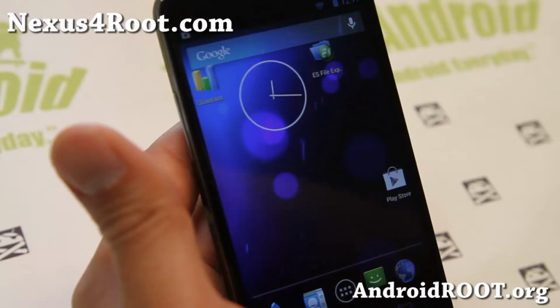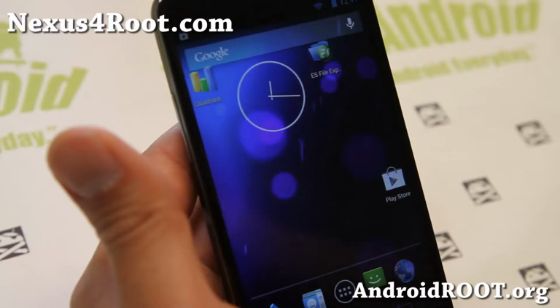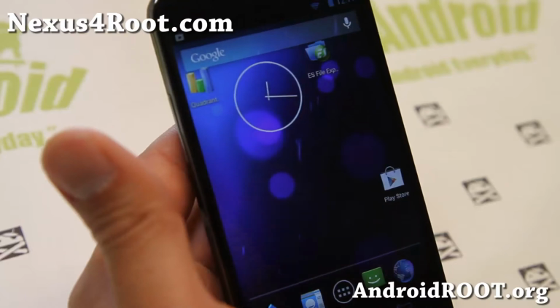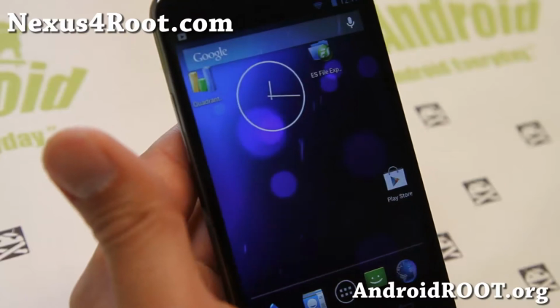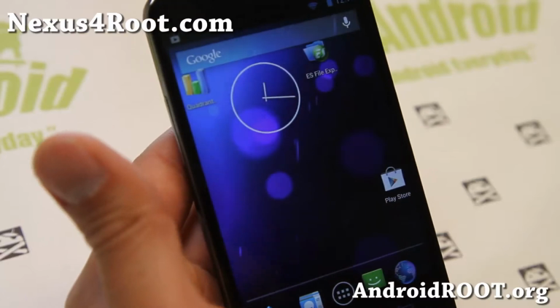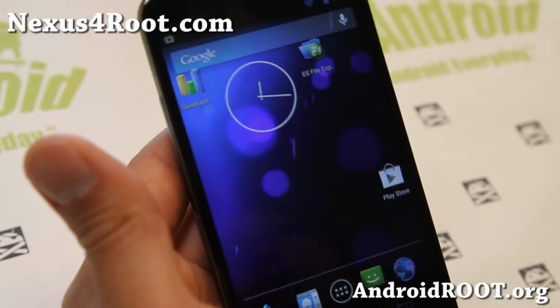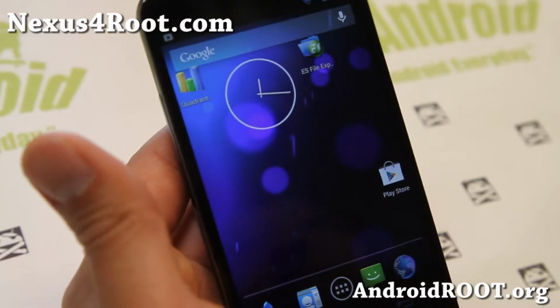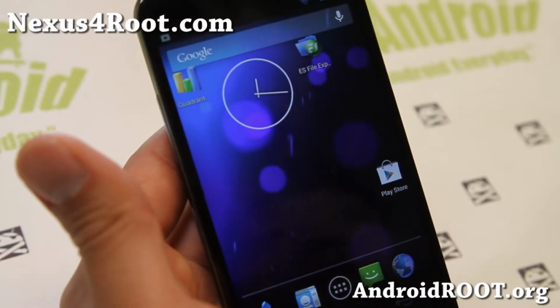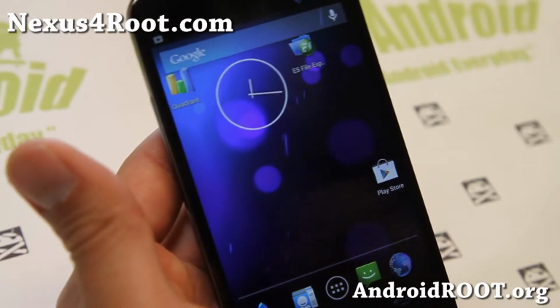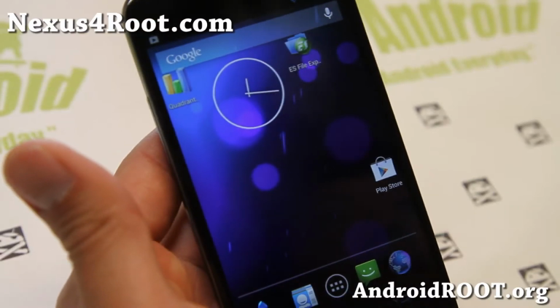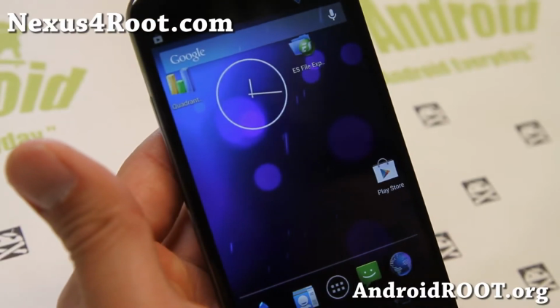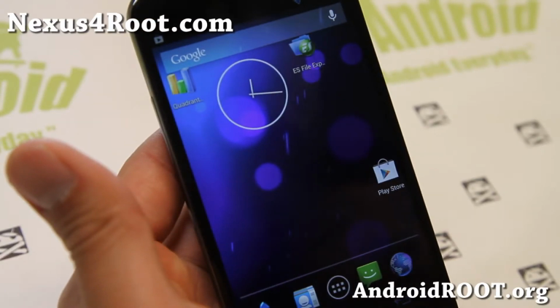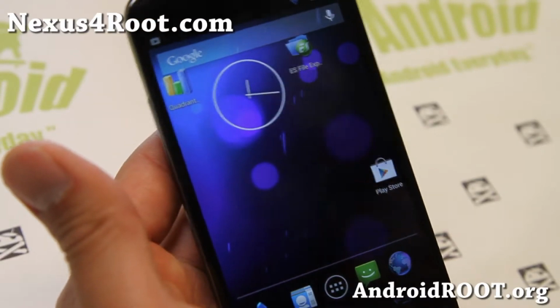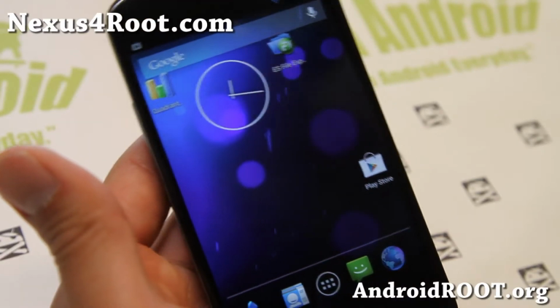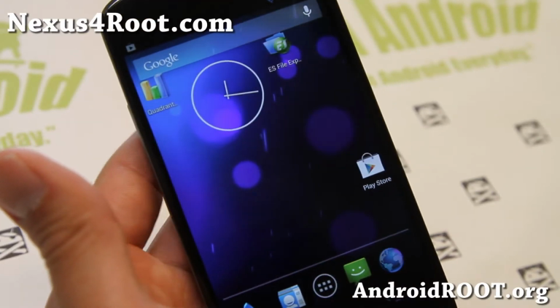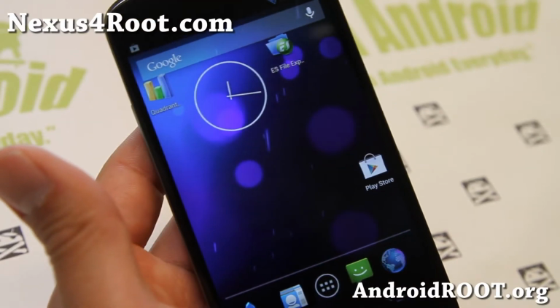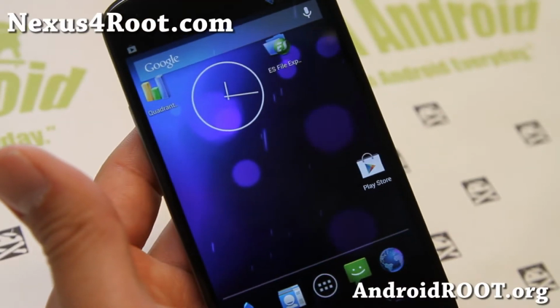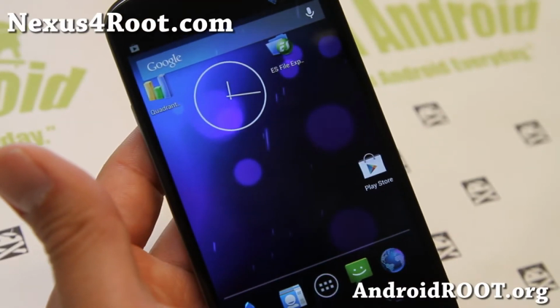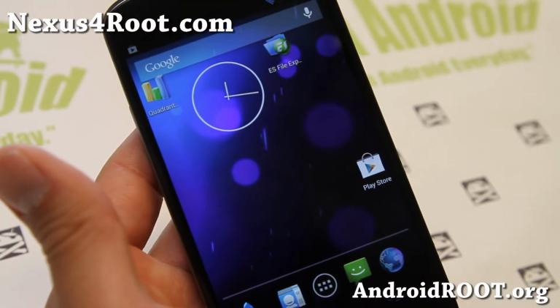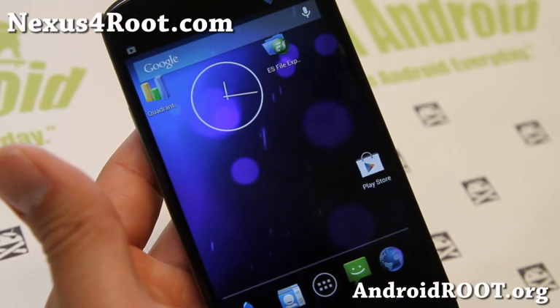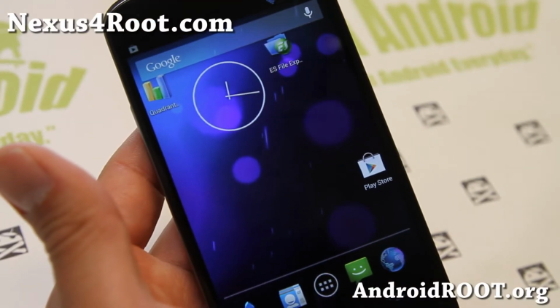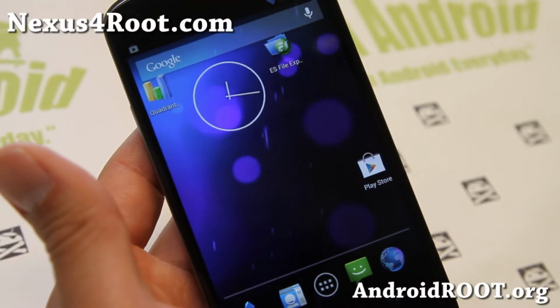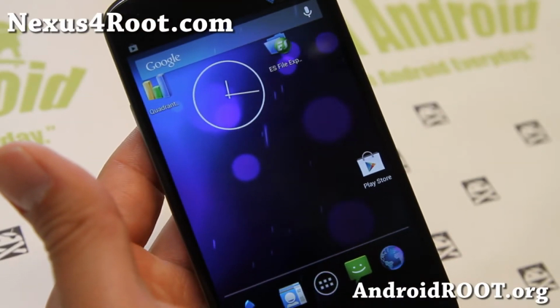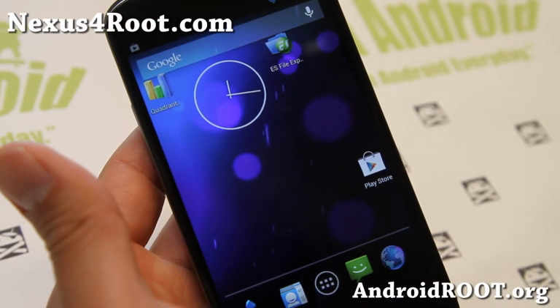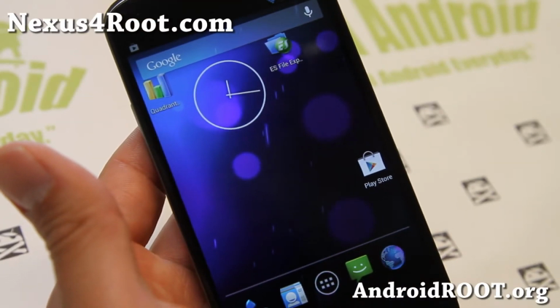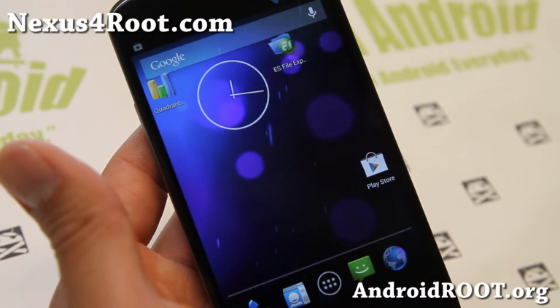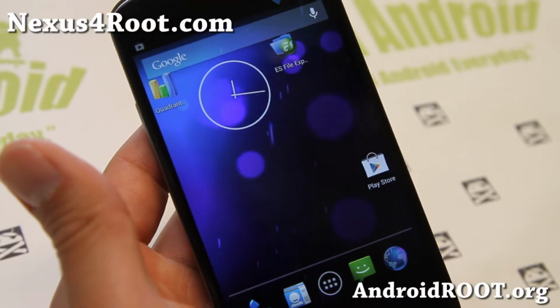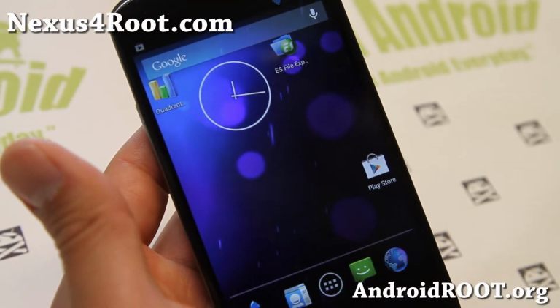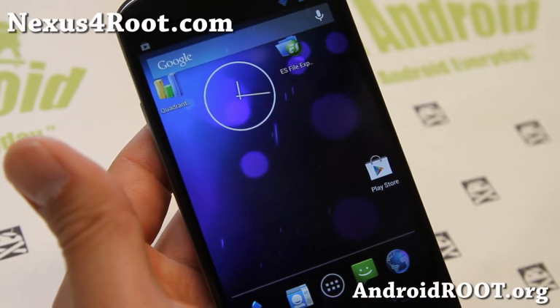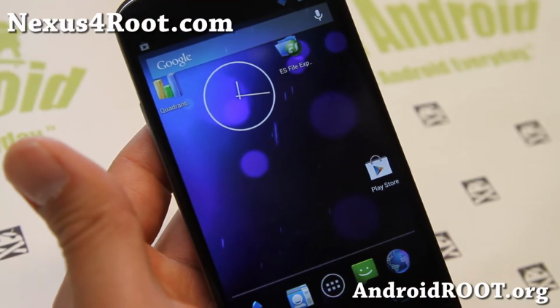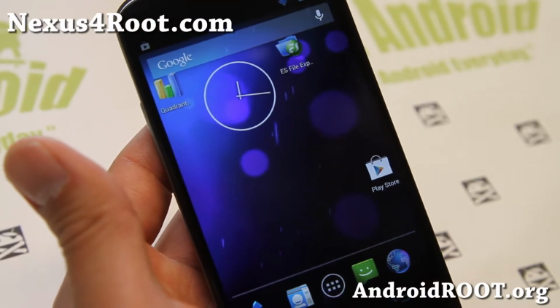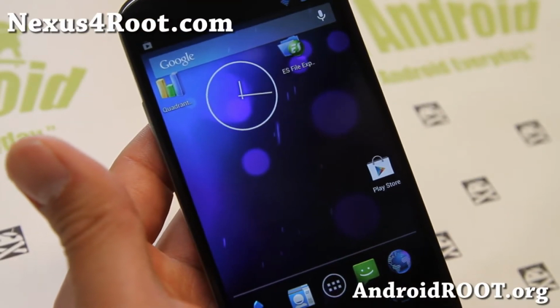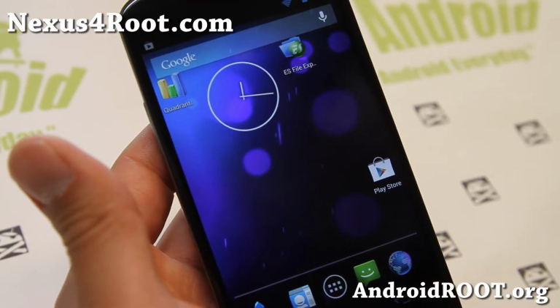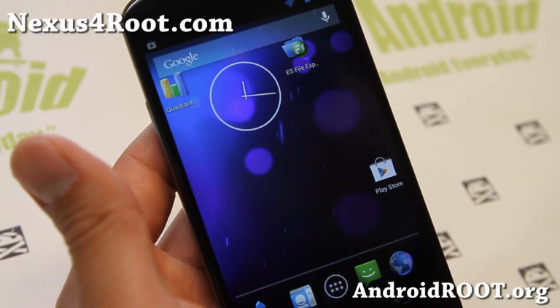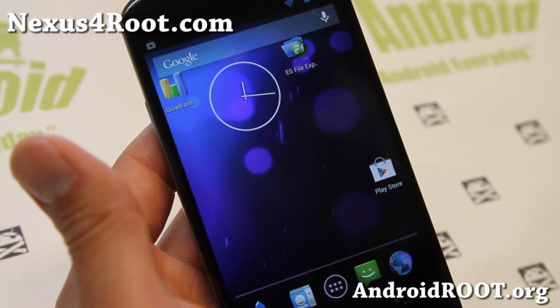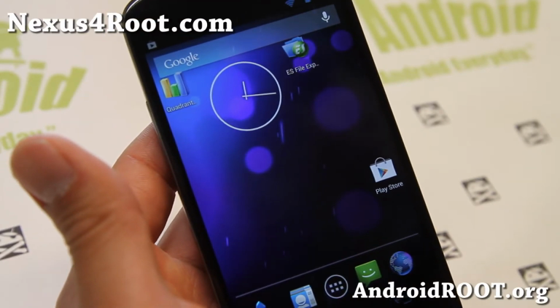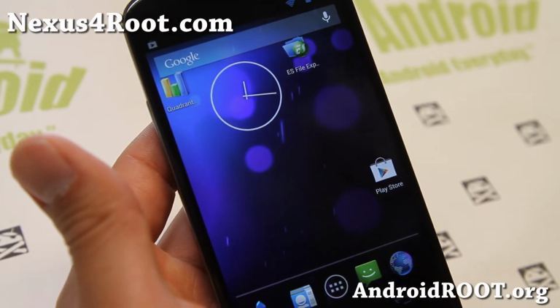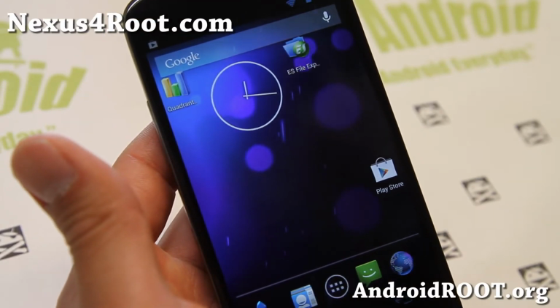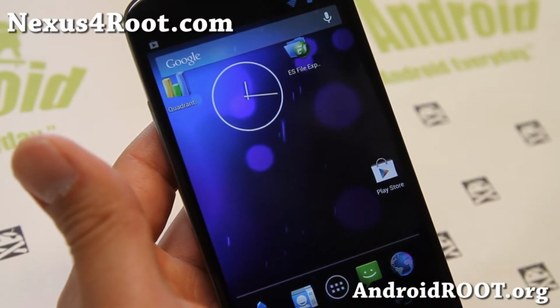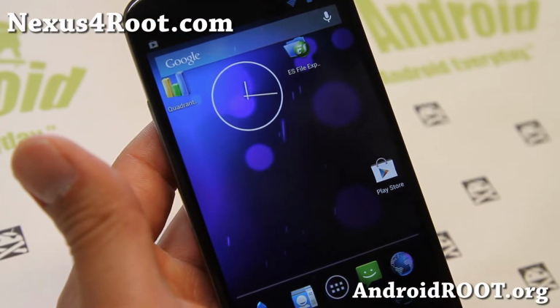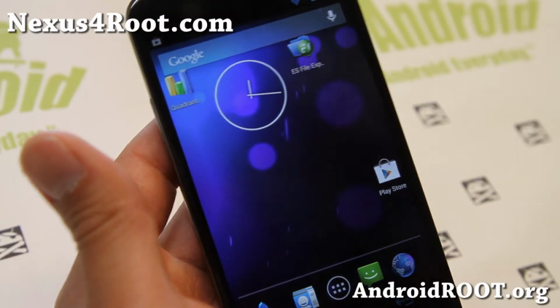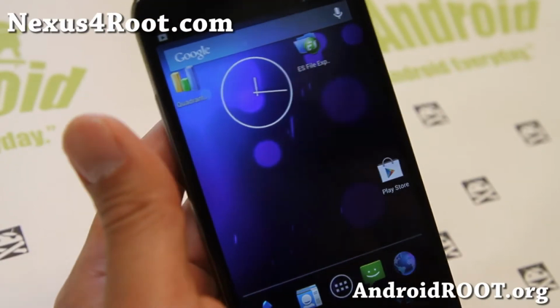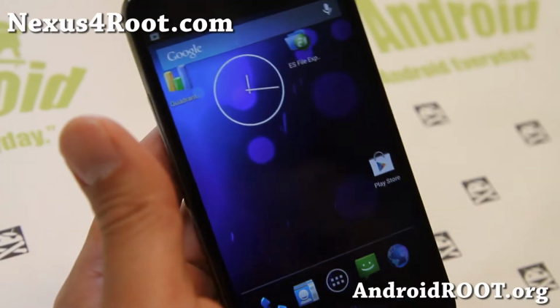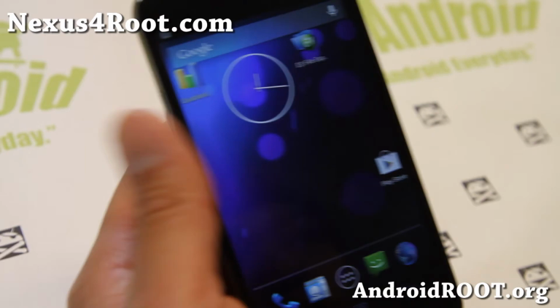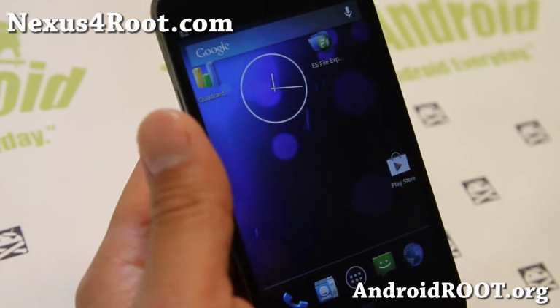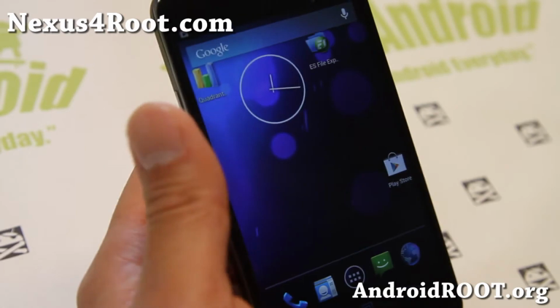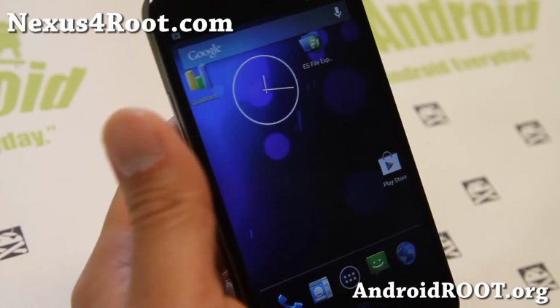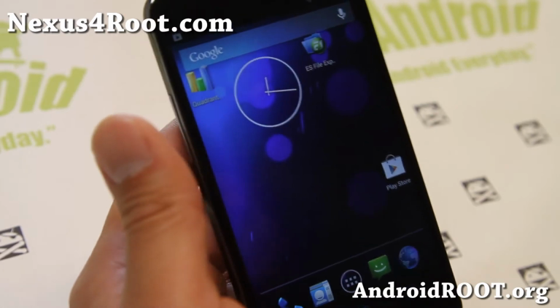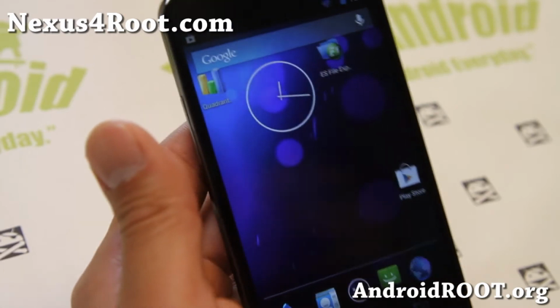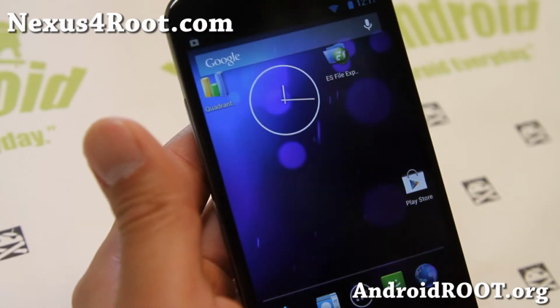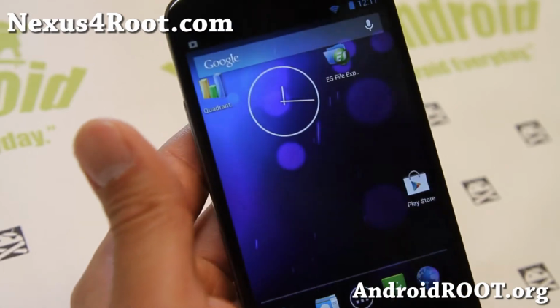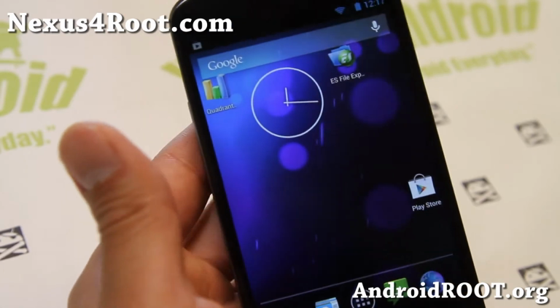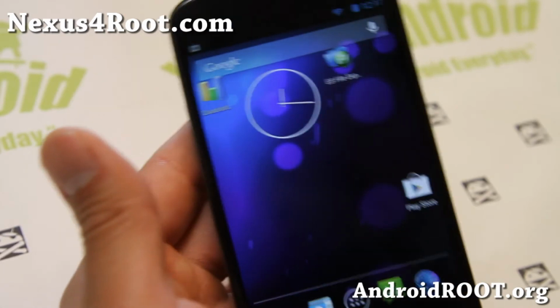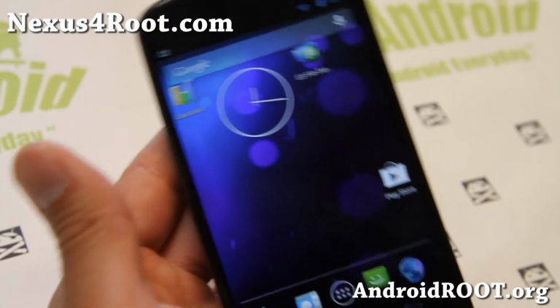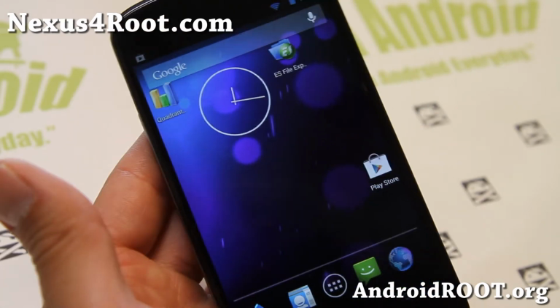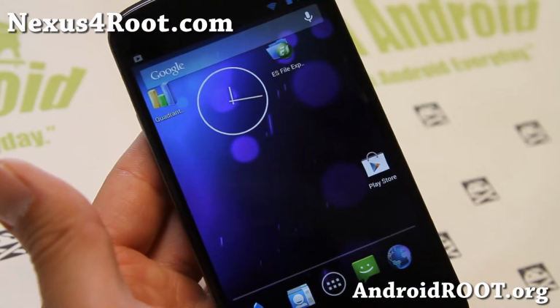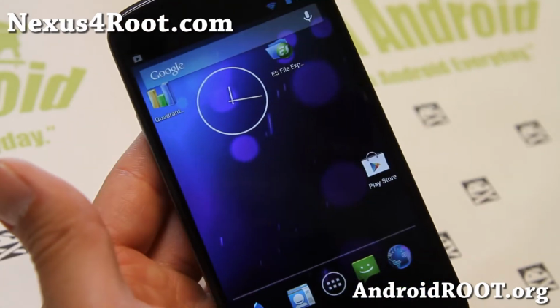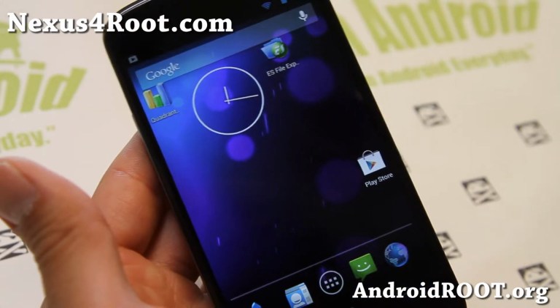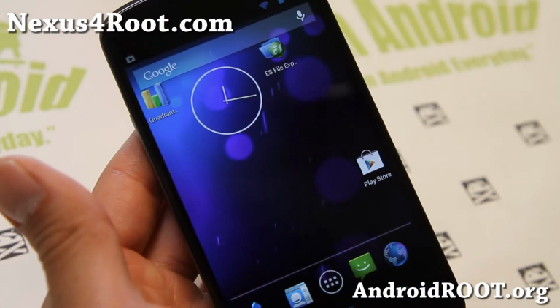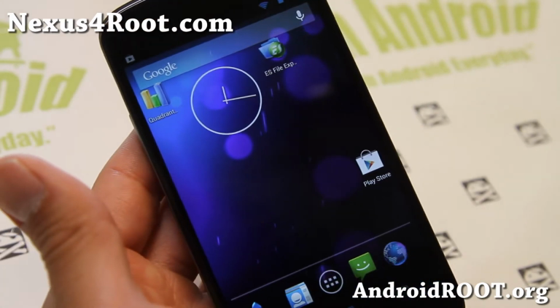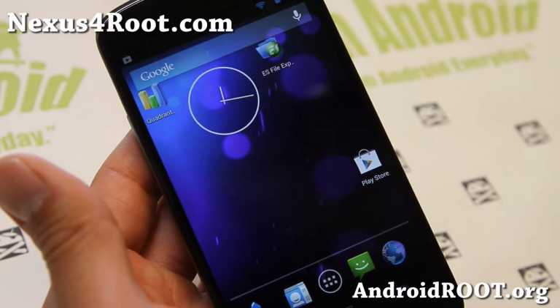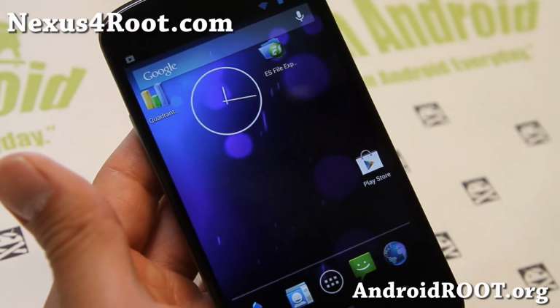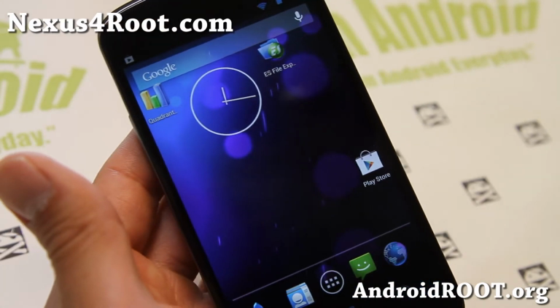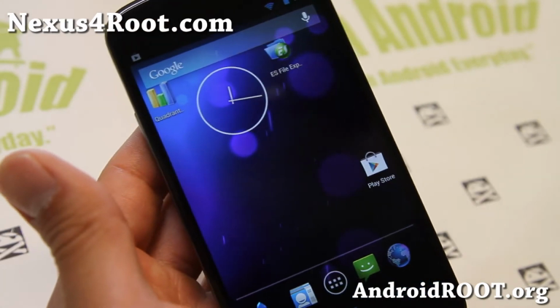Hi folks, this is Max from Nexus4root.com. For this week's ROM of the week, check out Razbin Jelly, an Android 4.2.2 ROM for your Nexus 4.